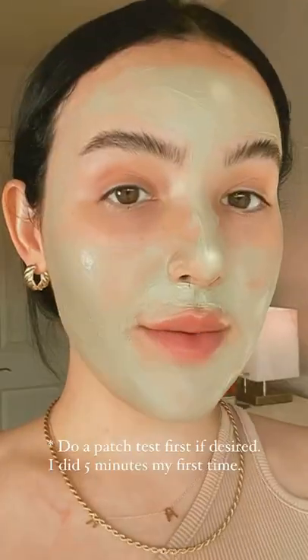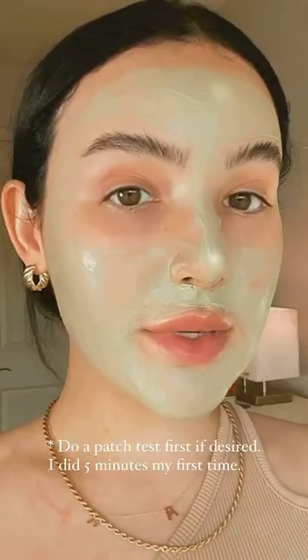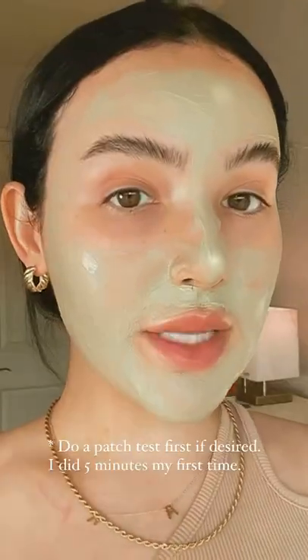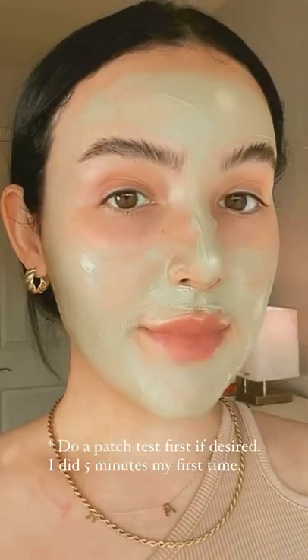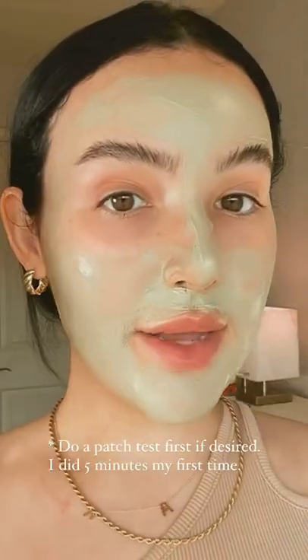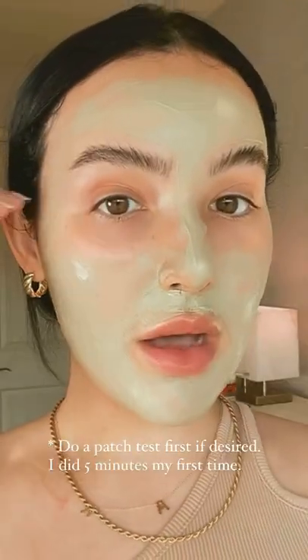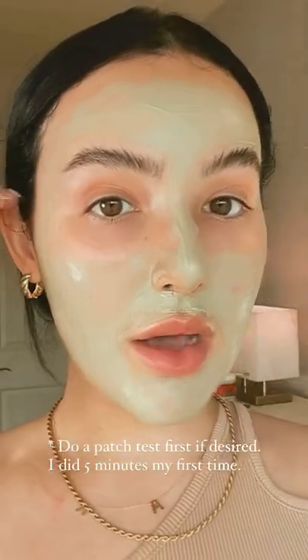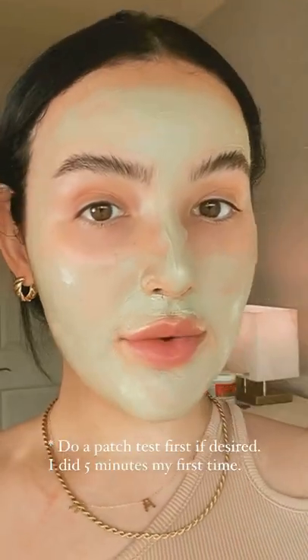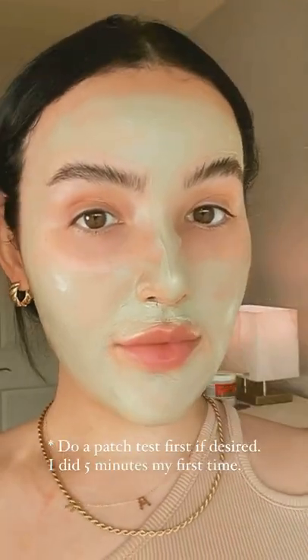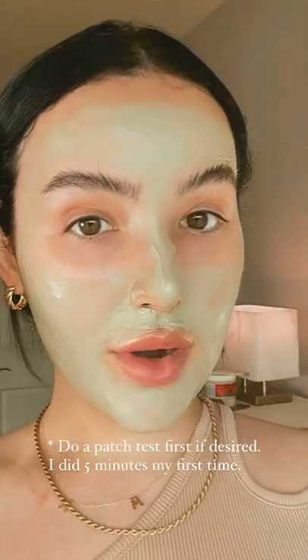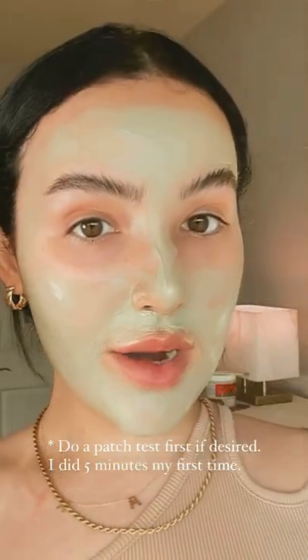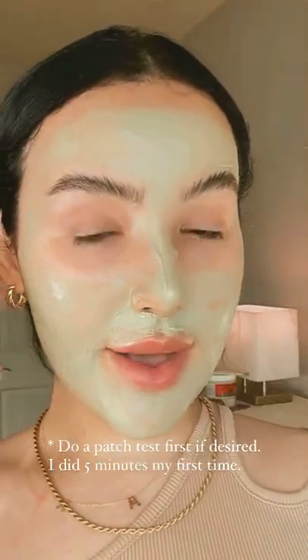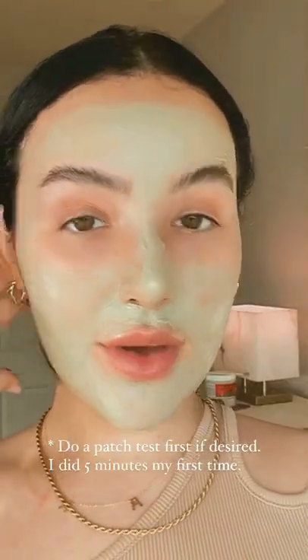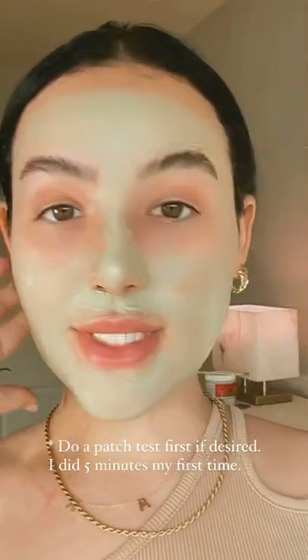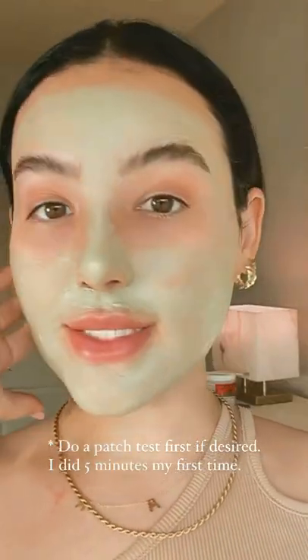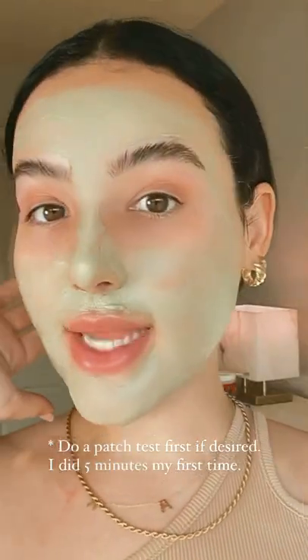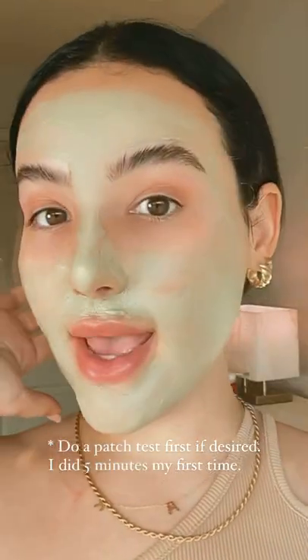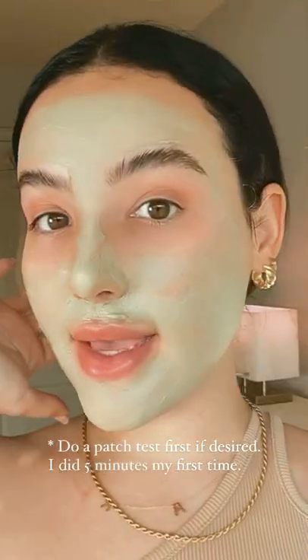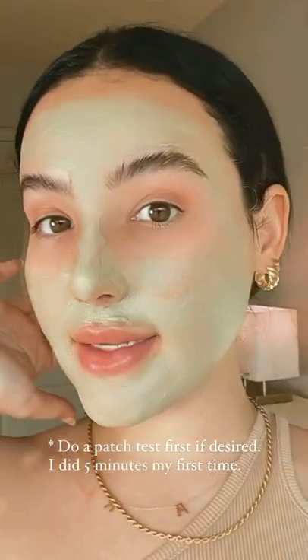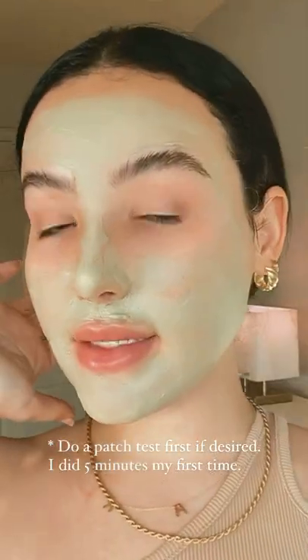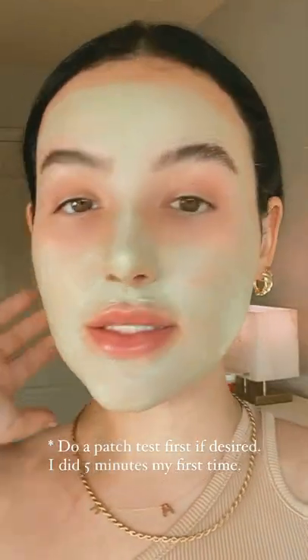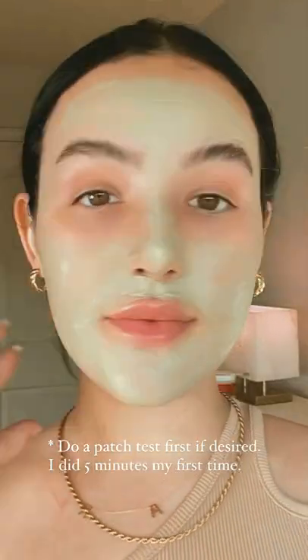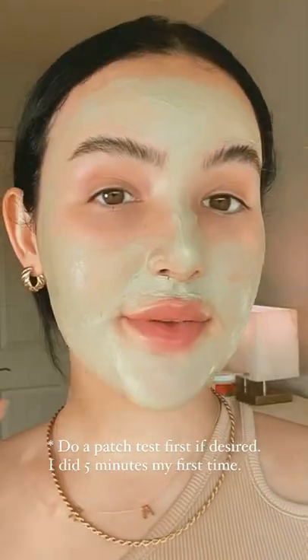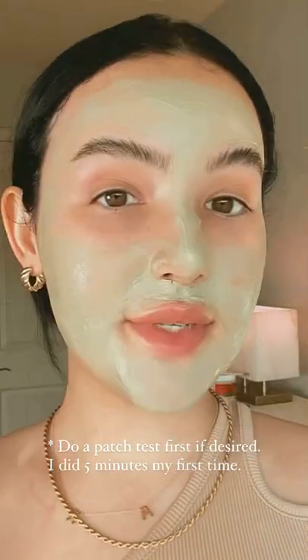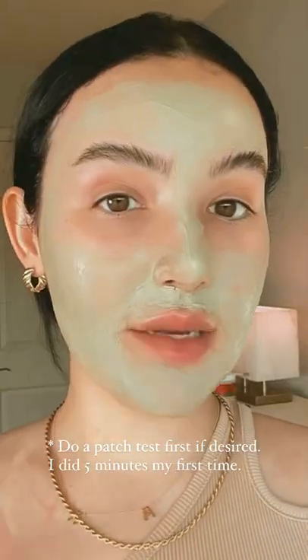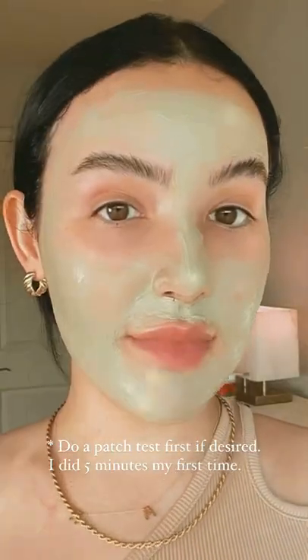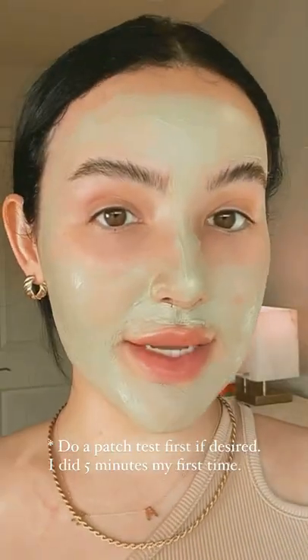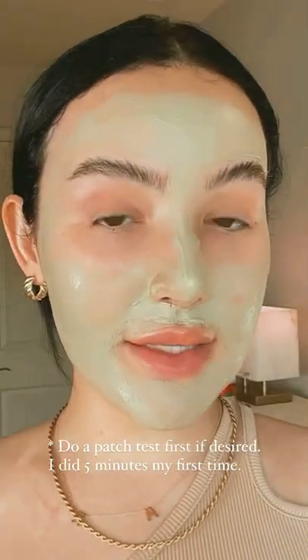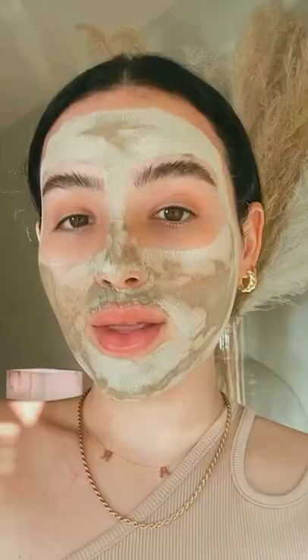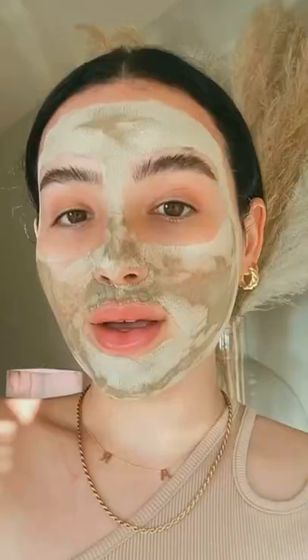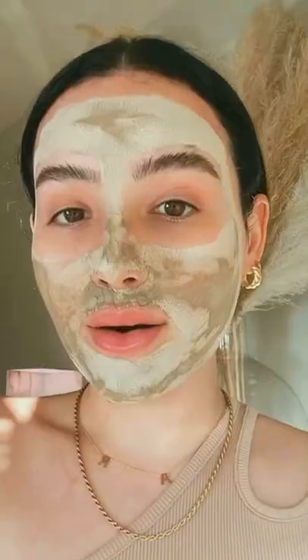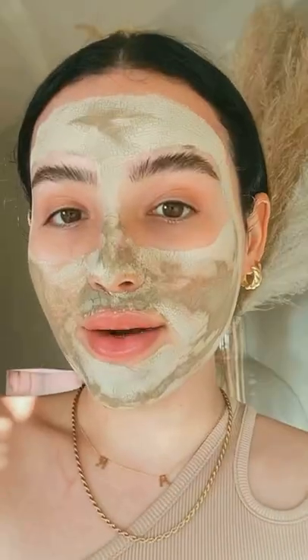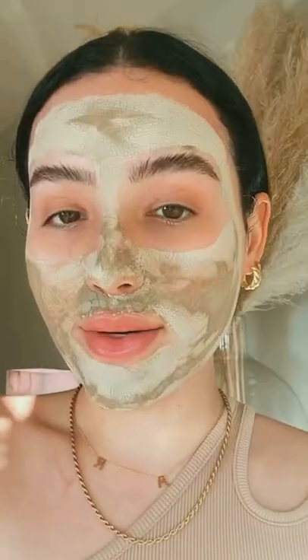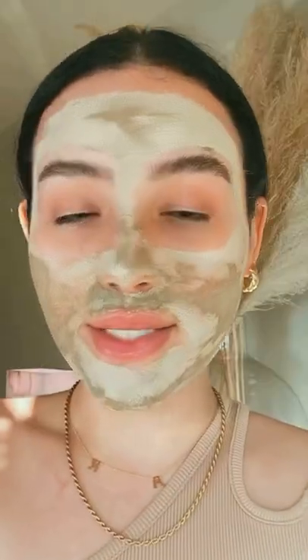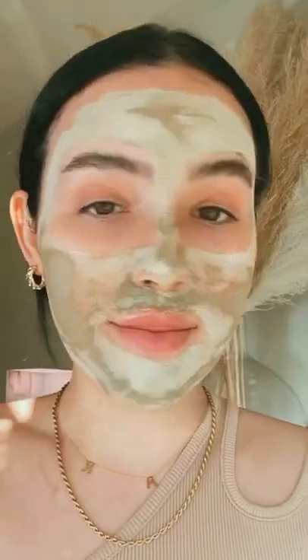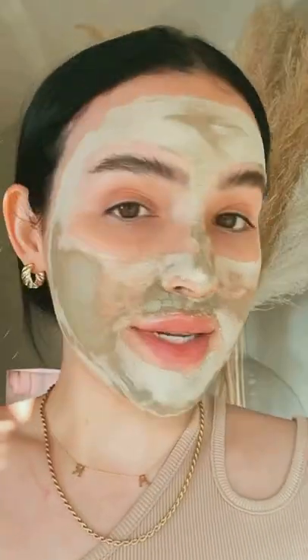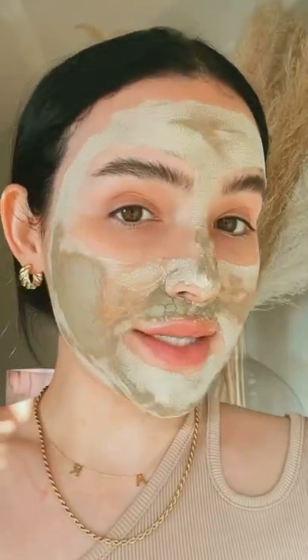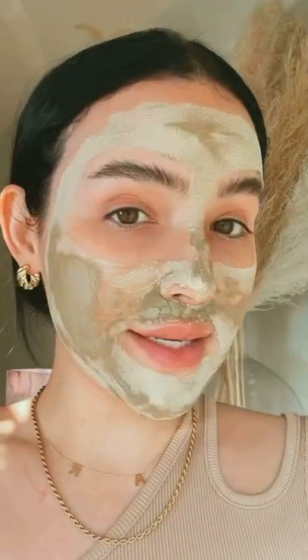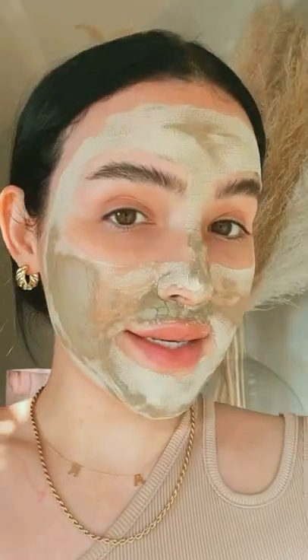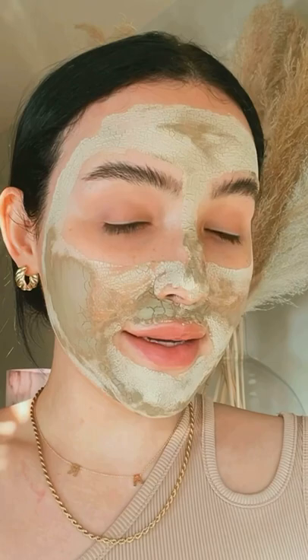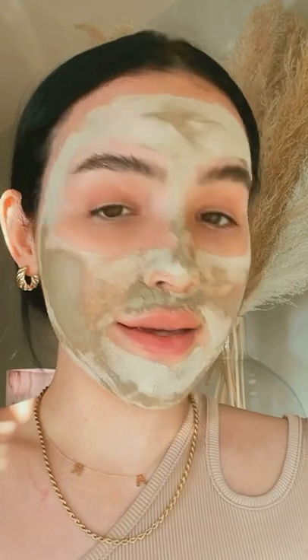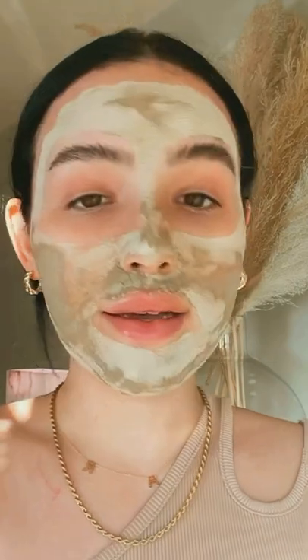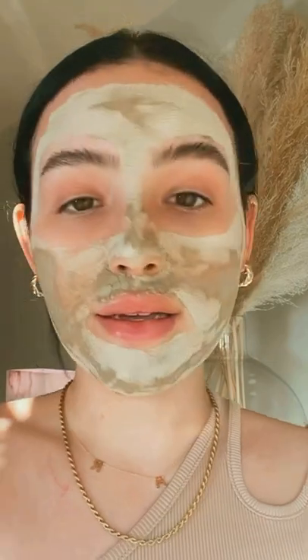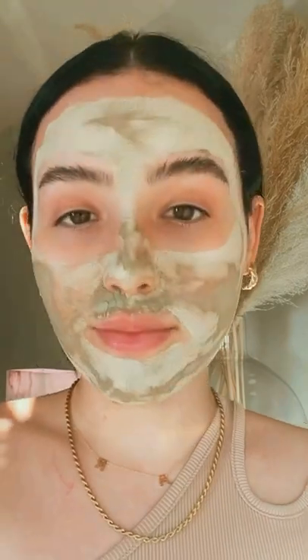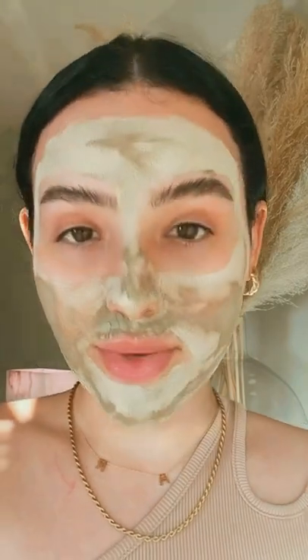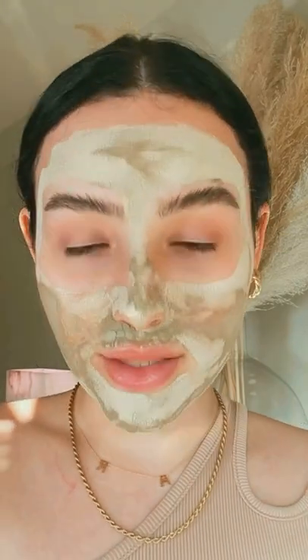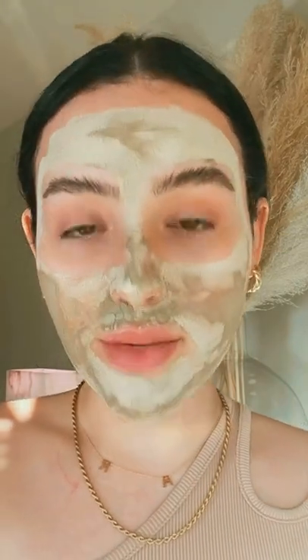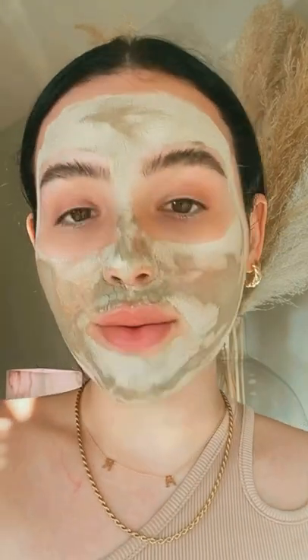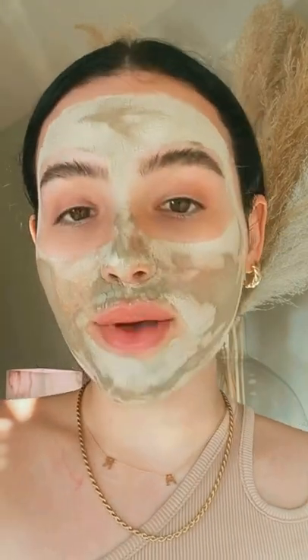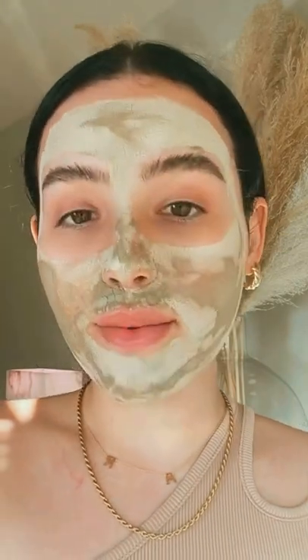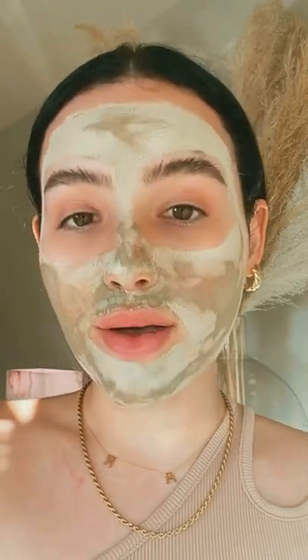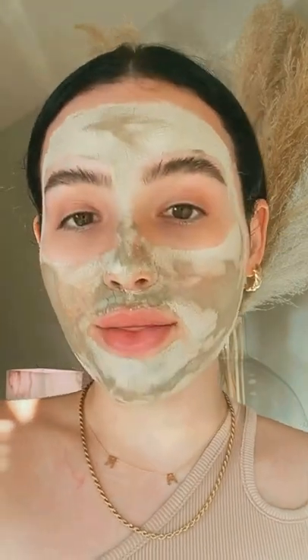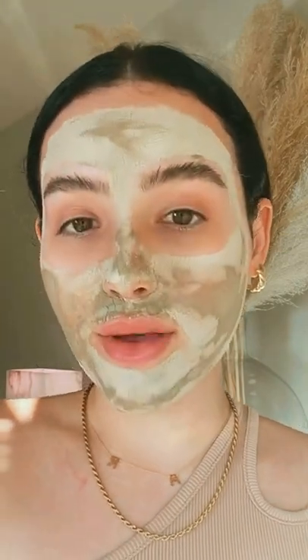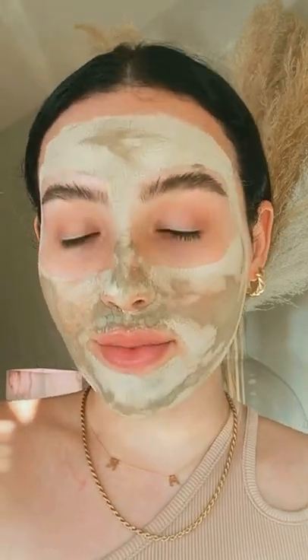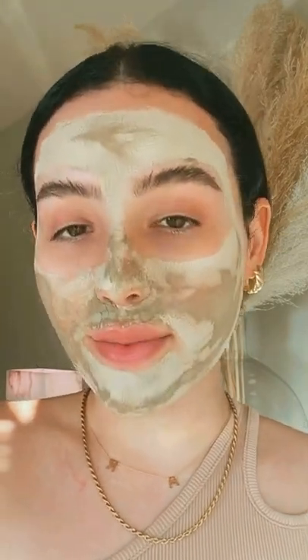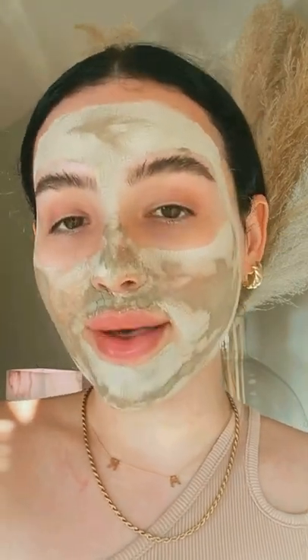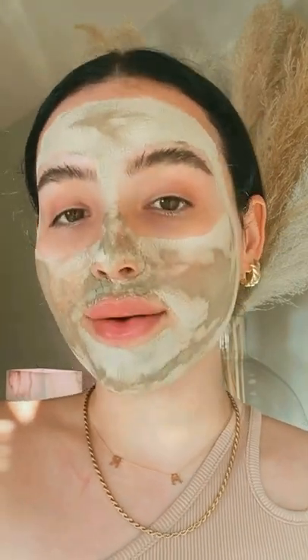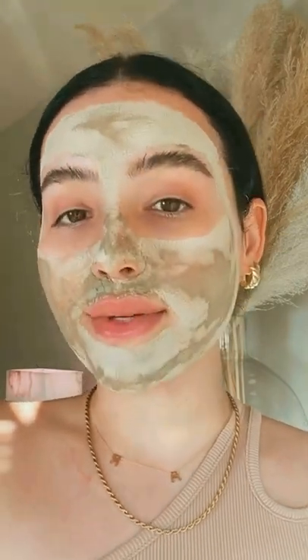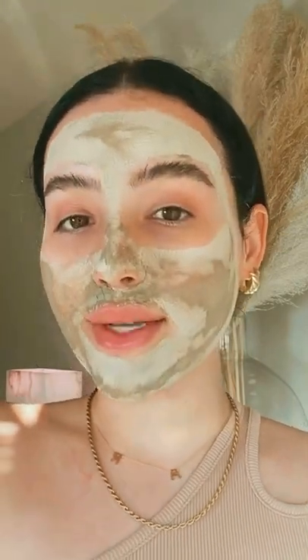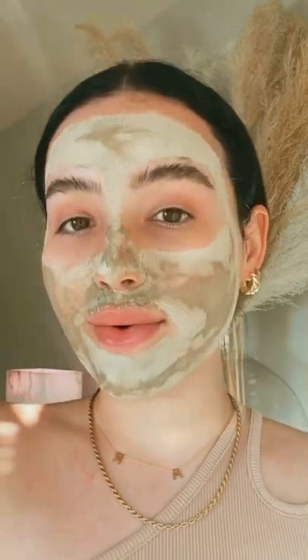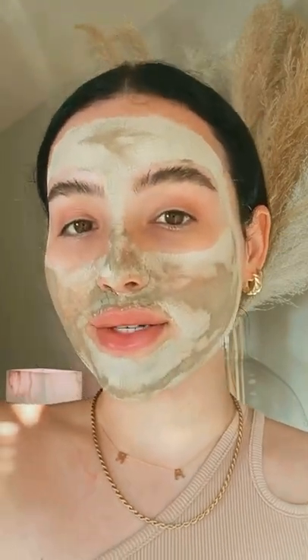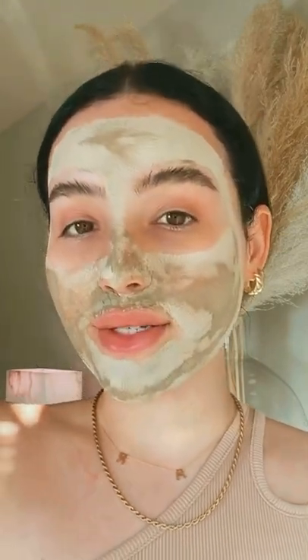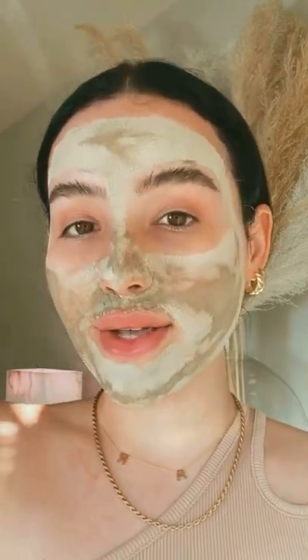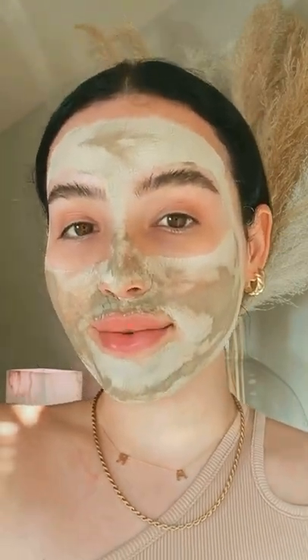I'm going to leave mine on for about 10 to 15 minutes. We're 10 minutes in — I can barely move my mouth. I'll be back once I wash this off.